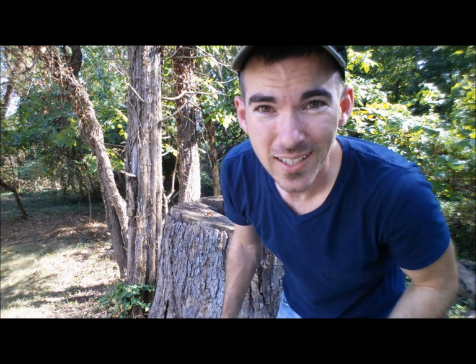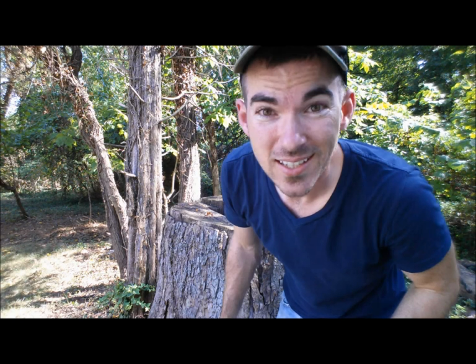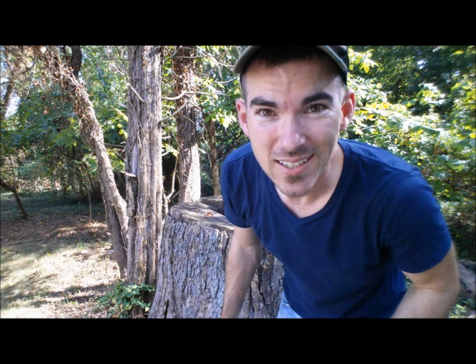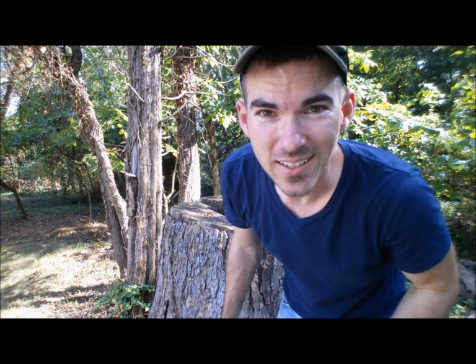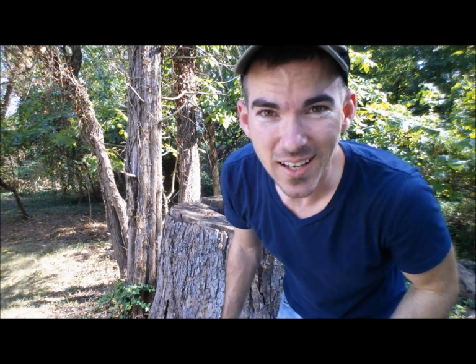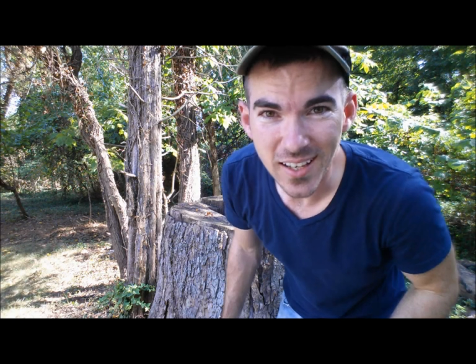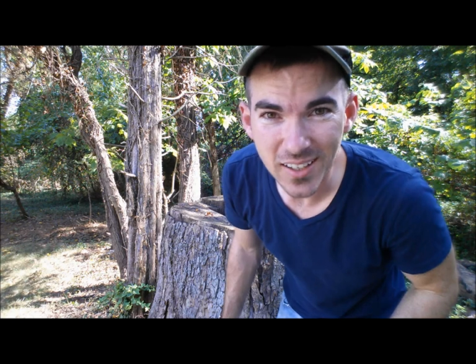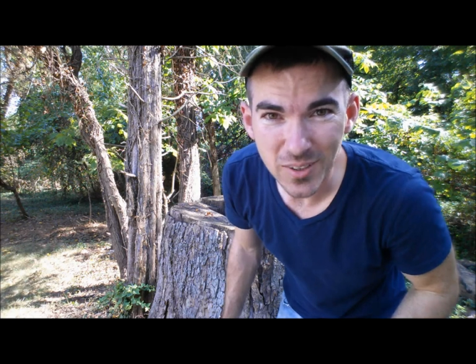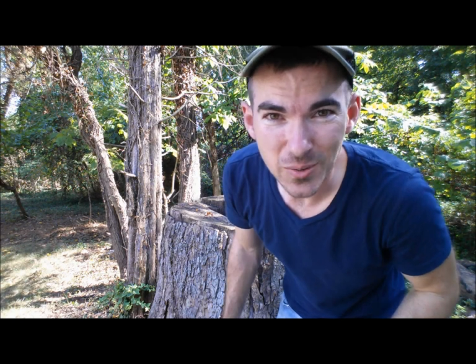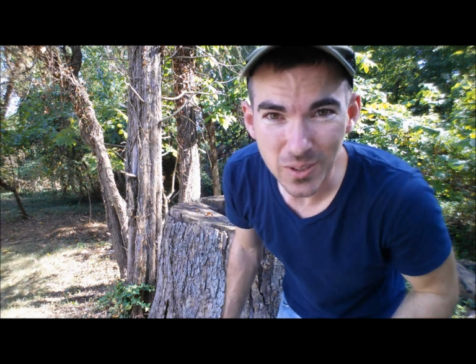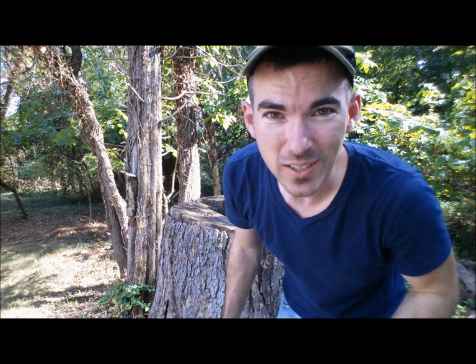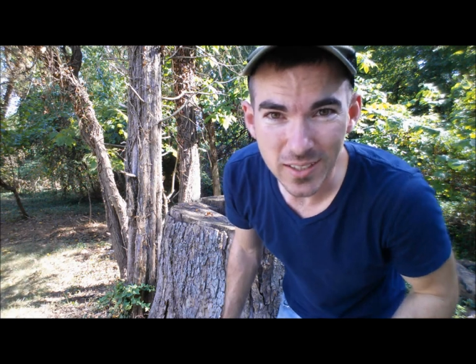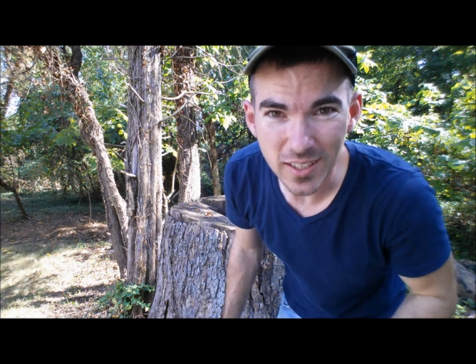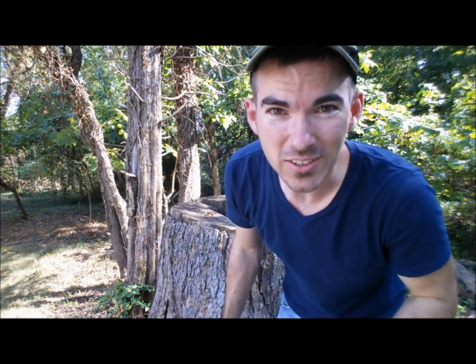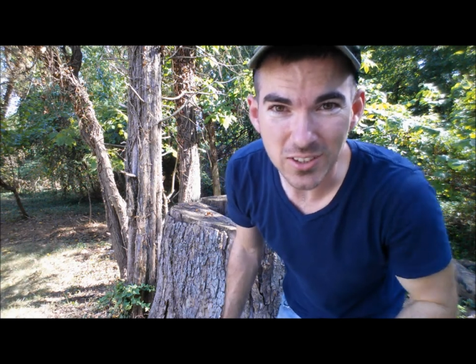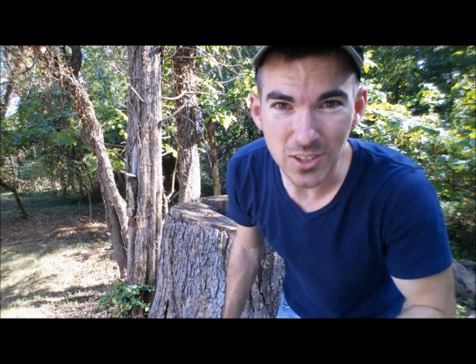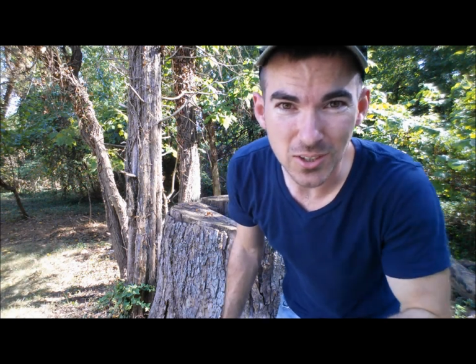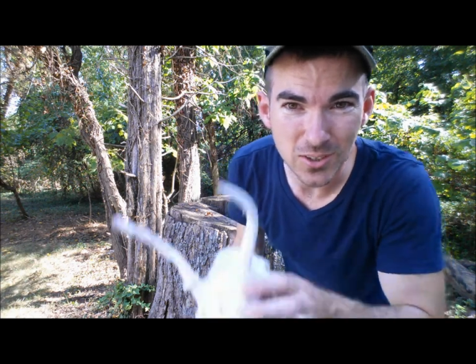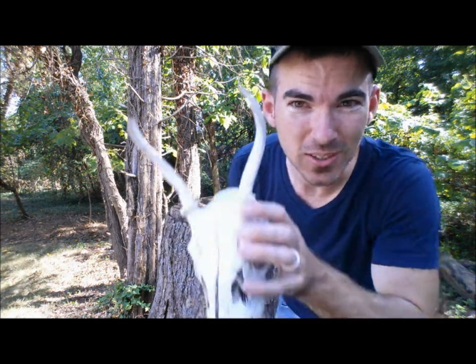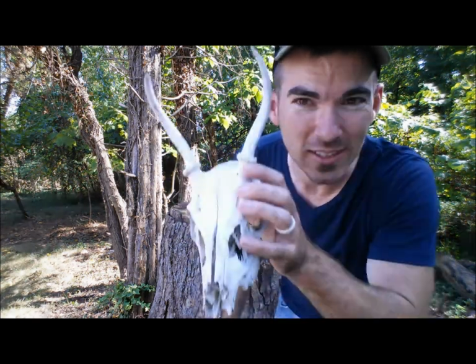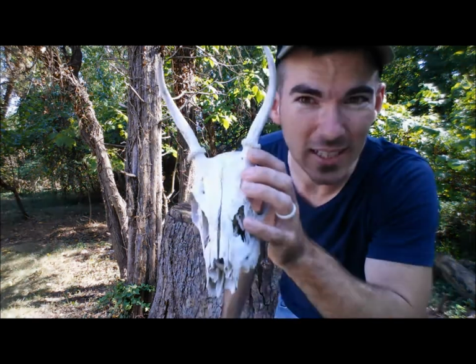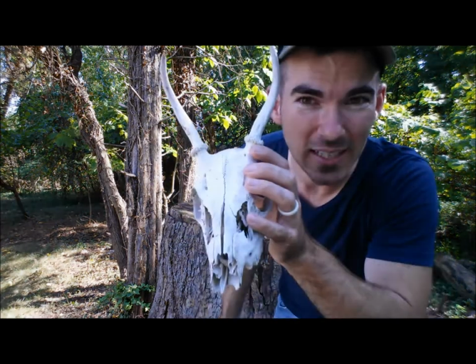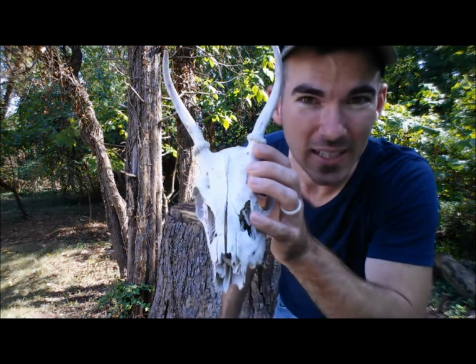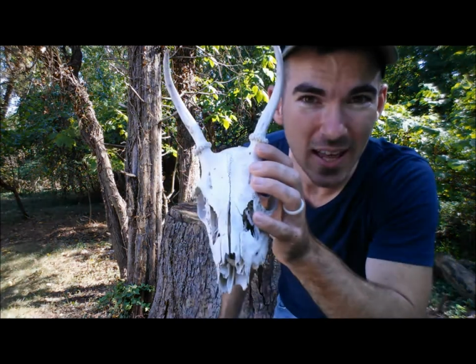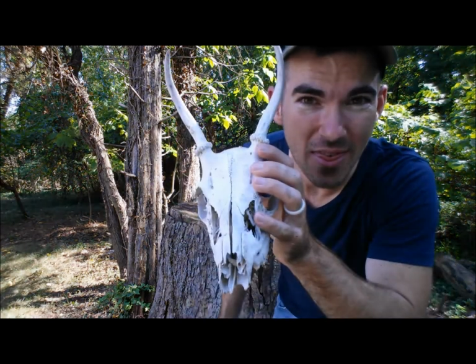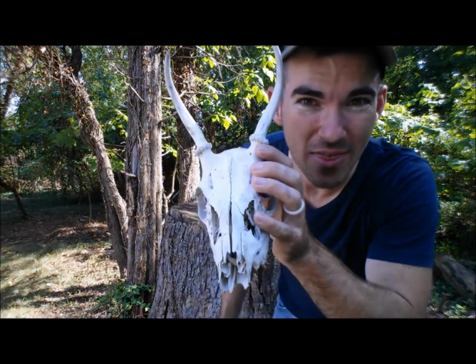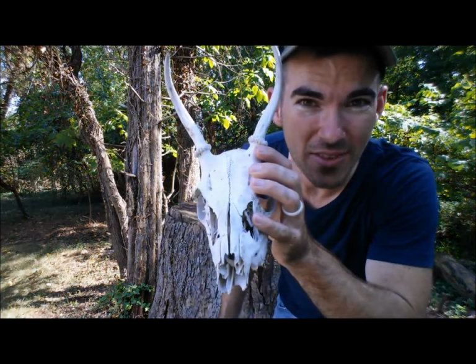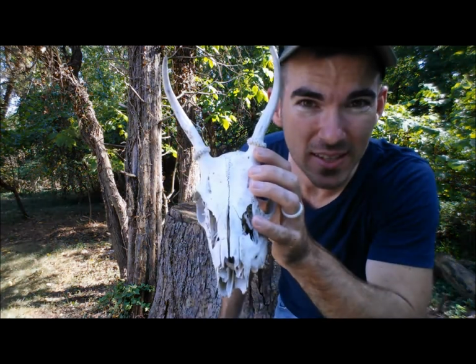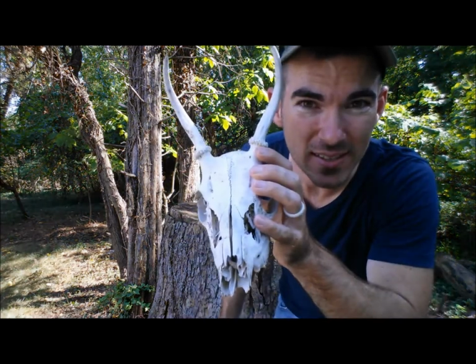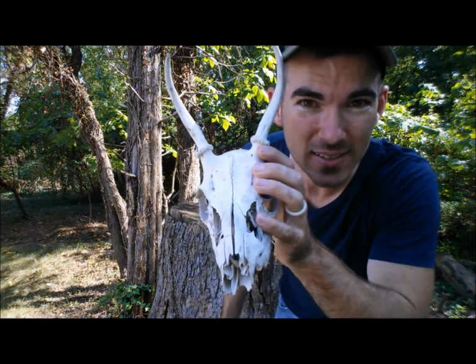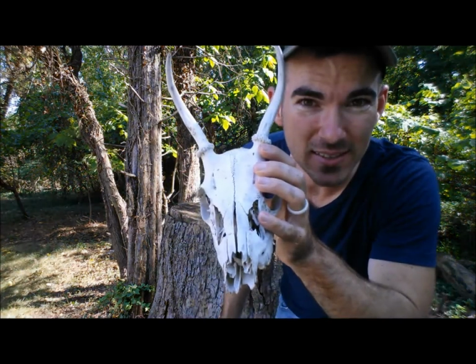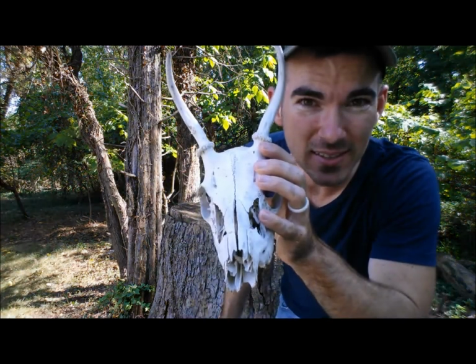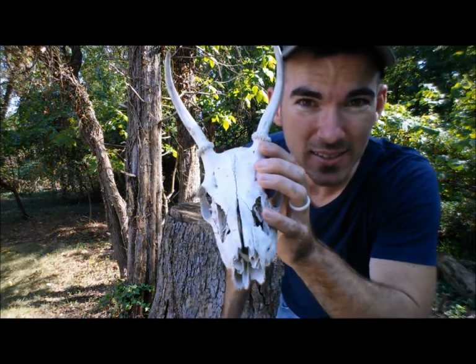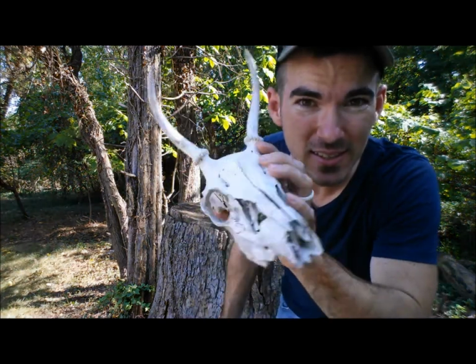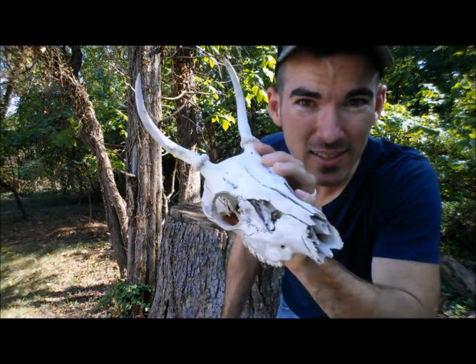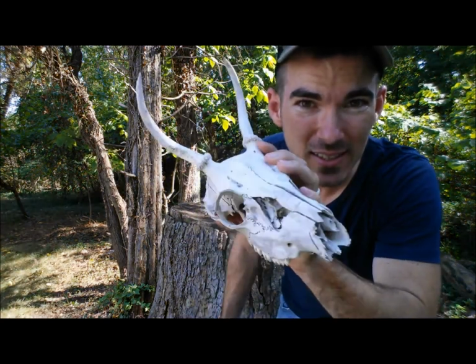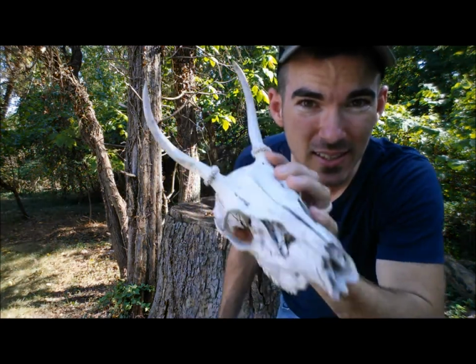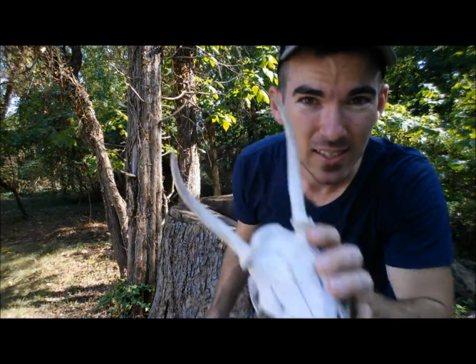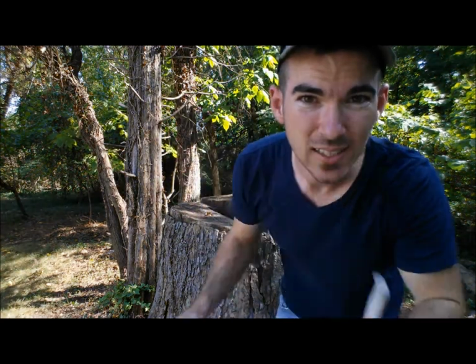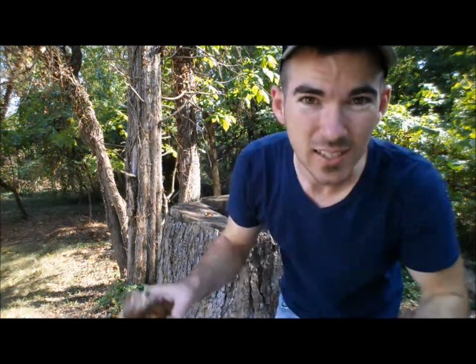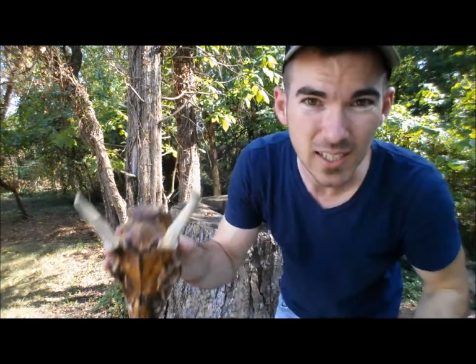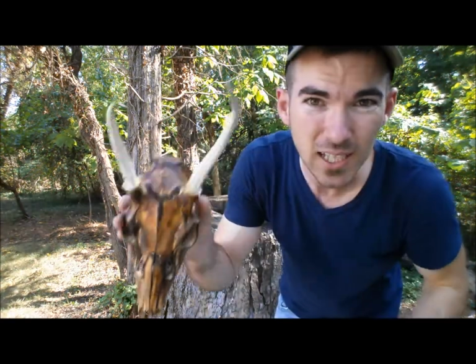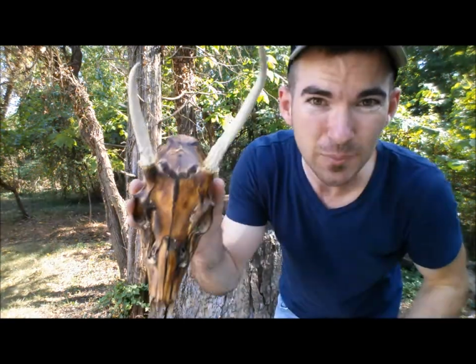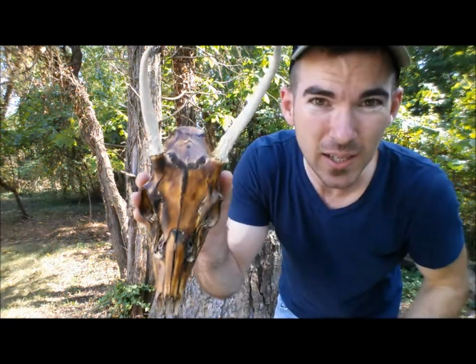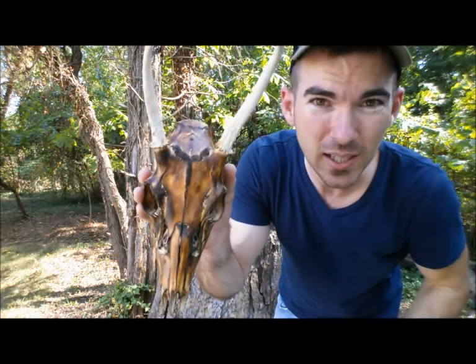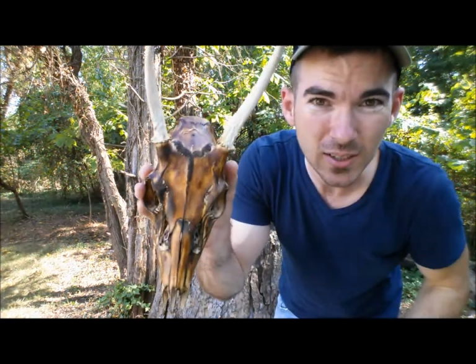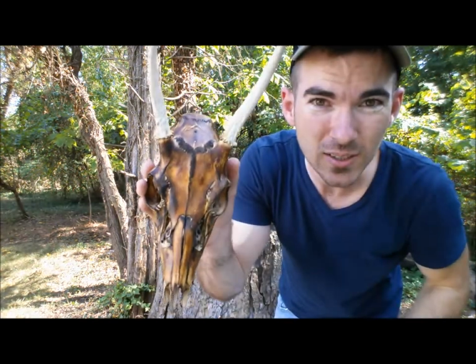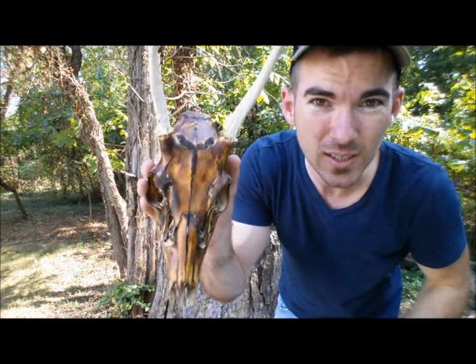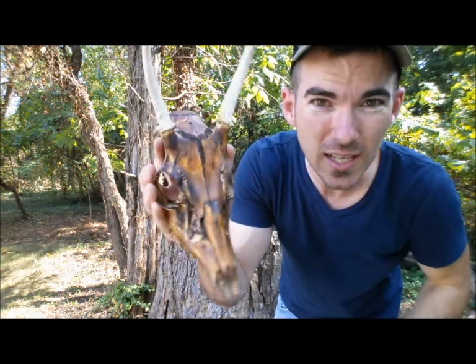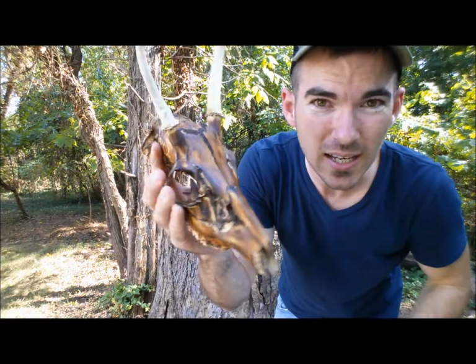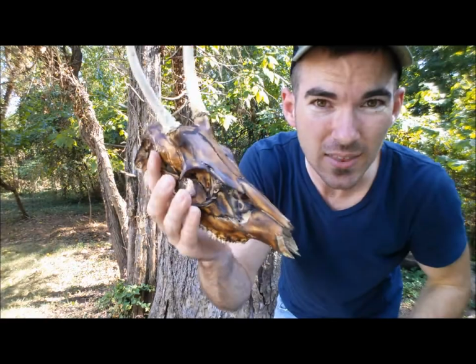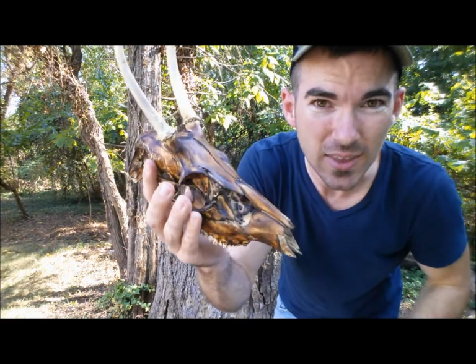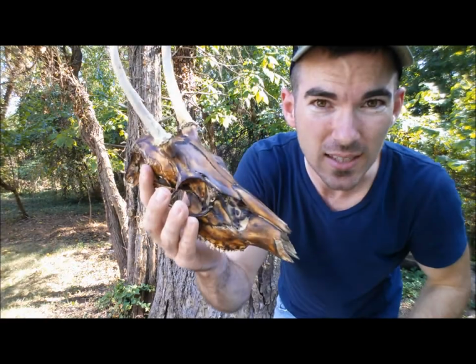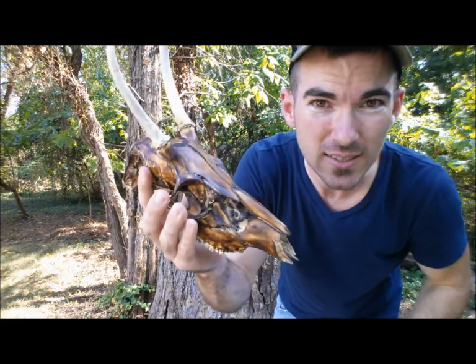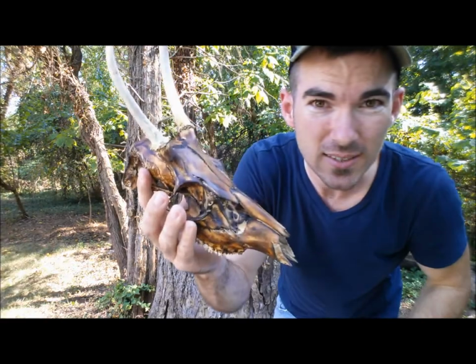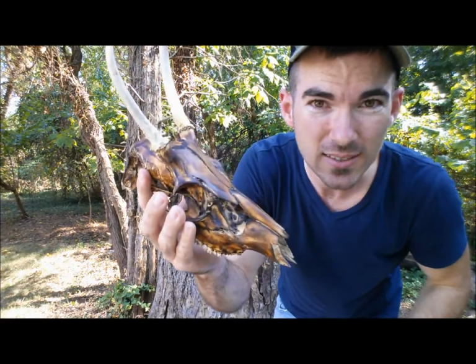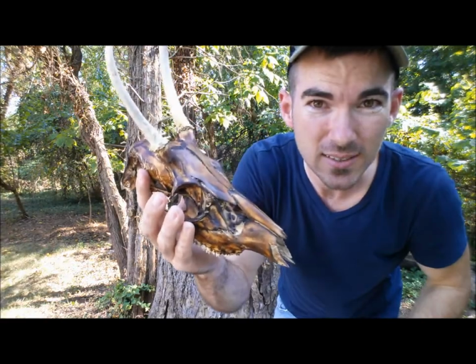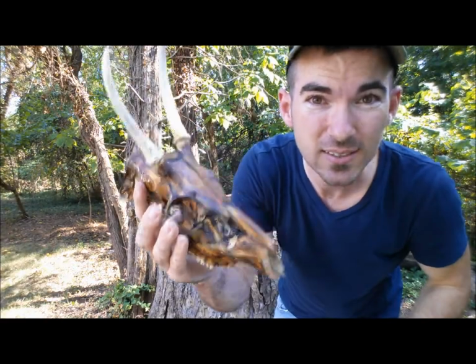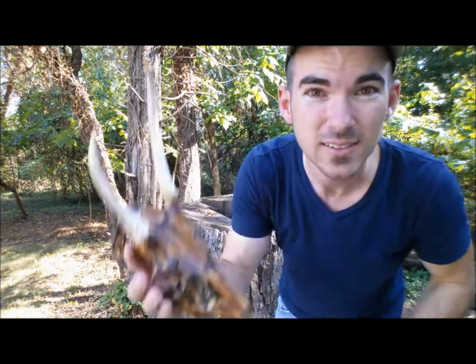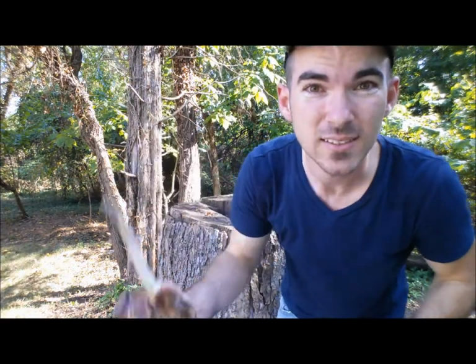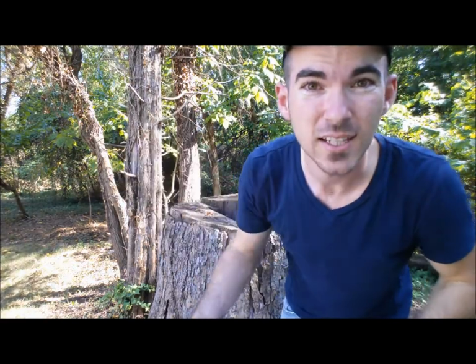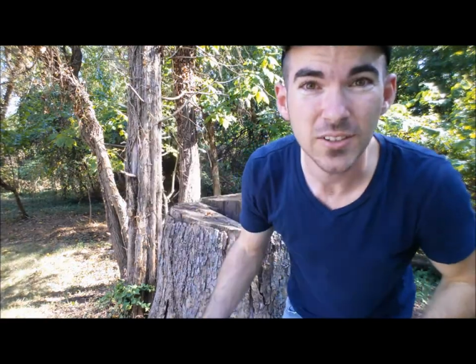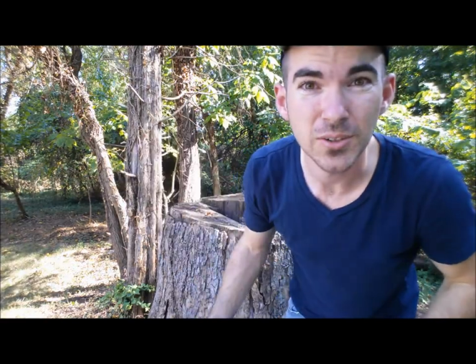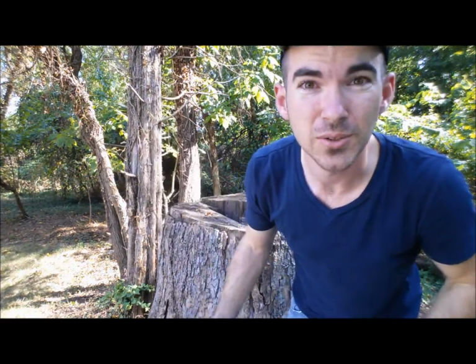Today, we're going to take a skull looking like this and make it look like this. Stay tuned.